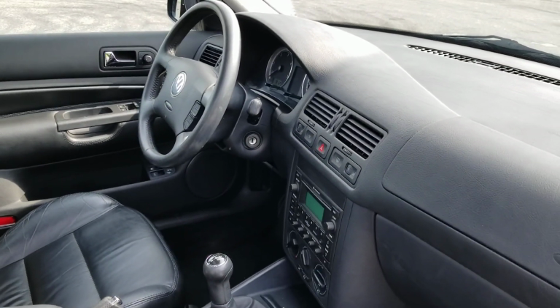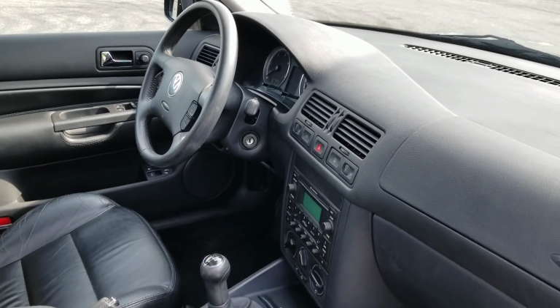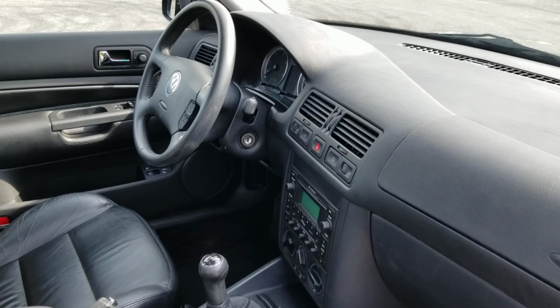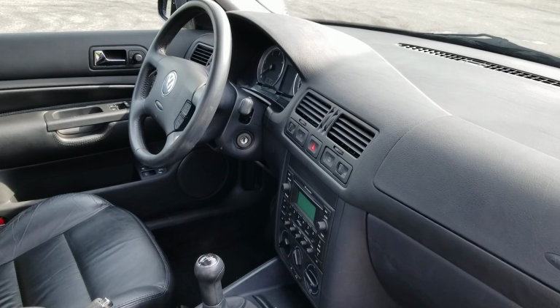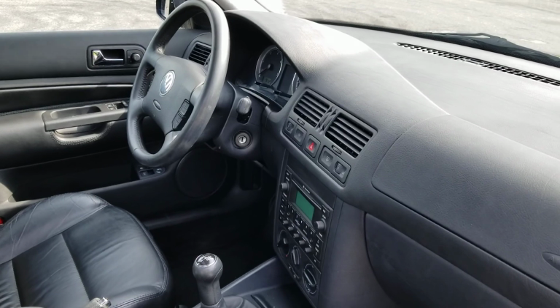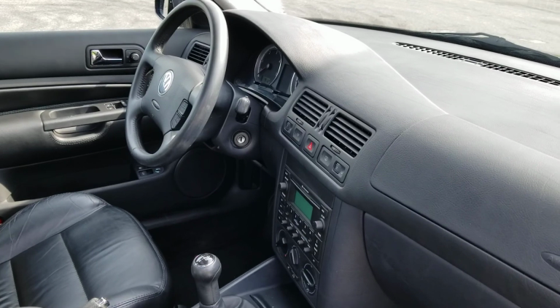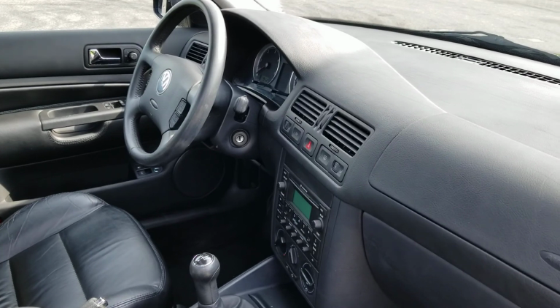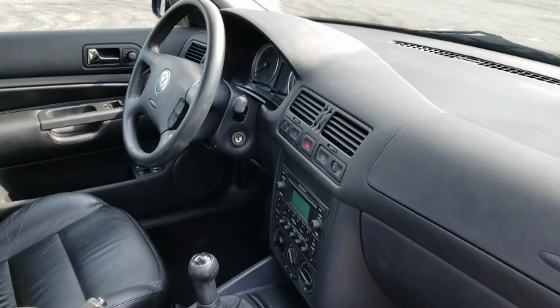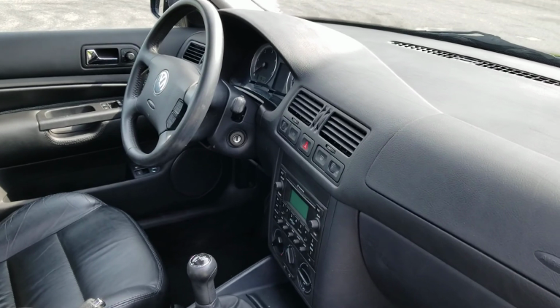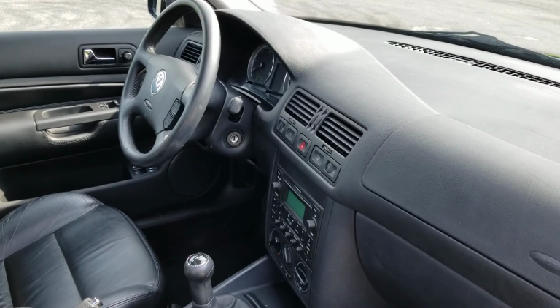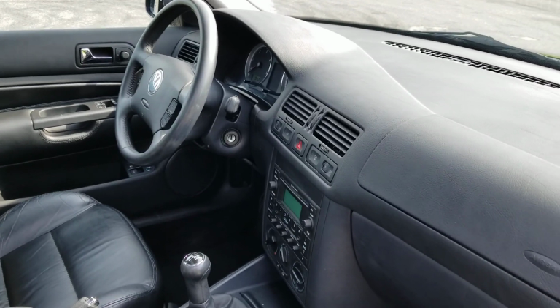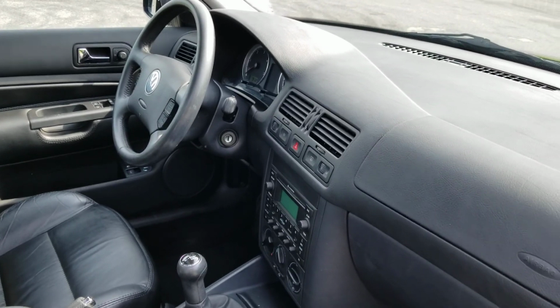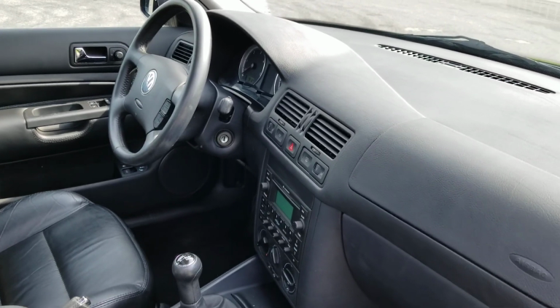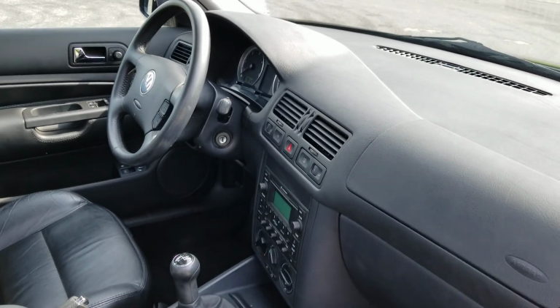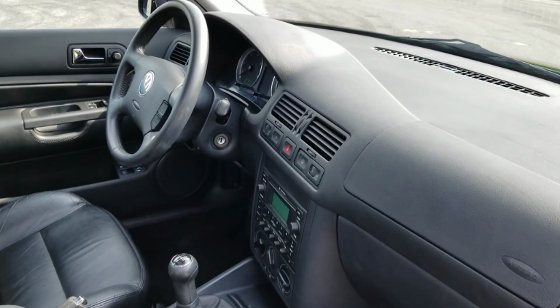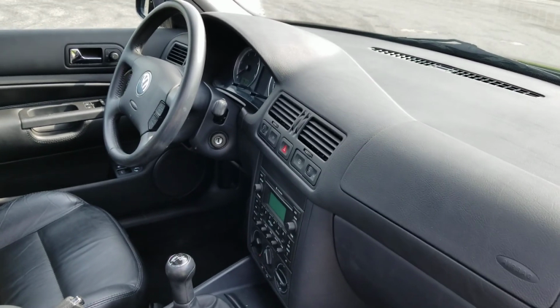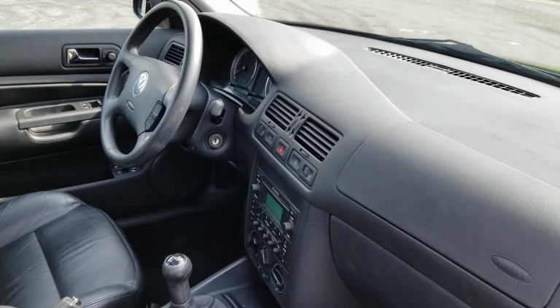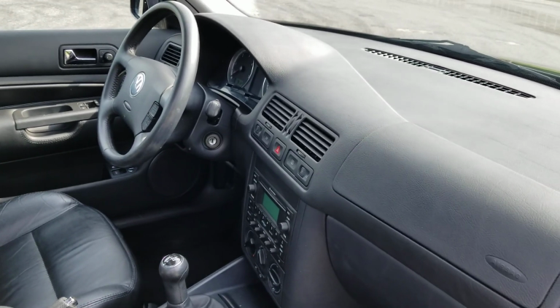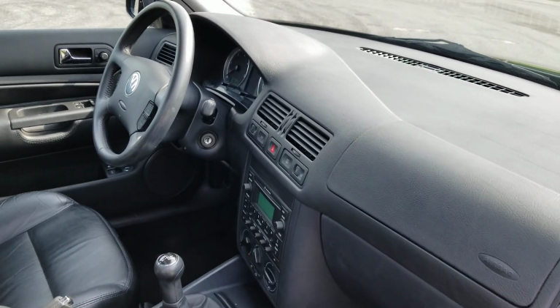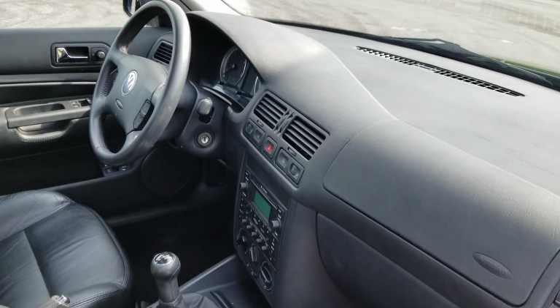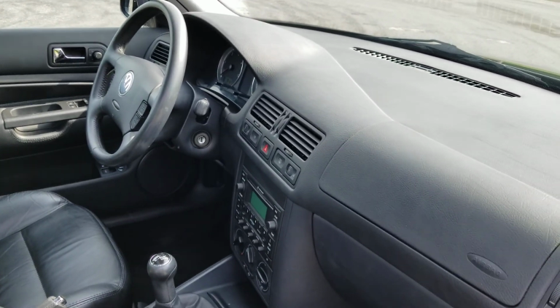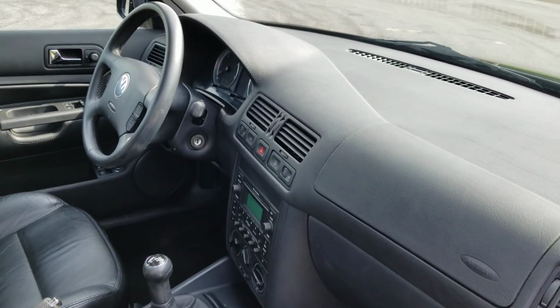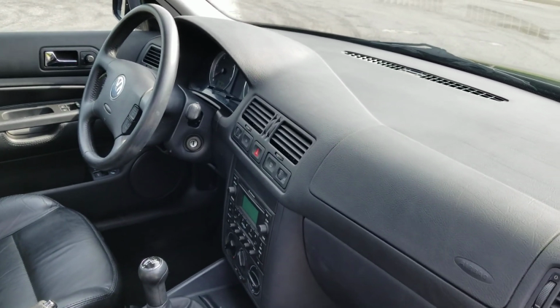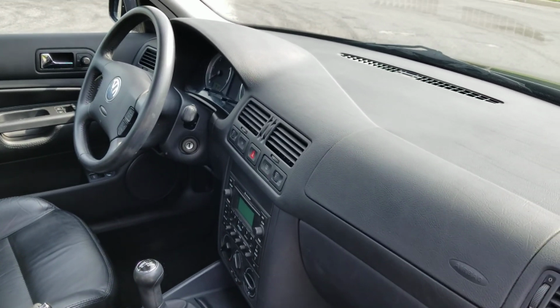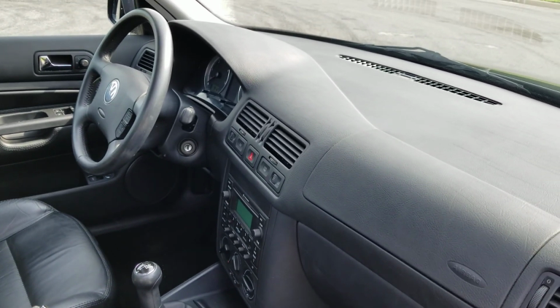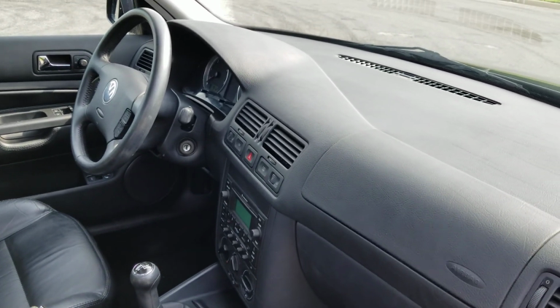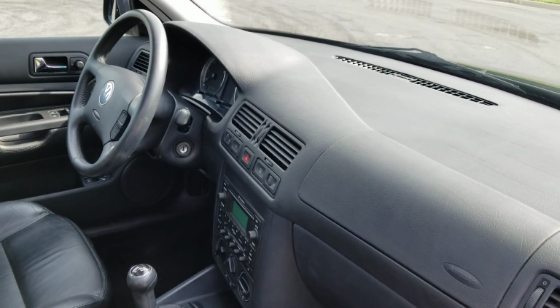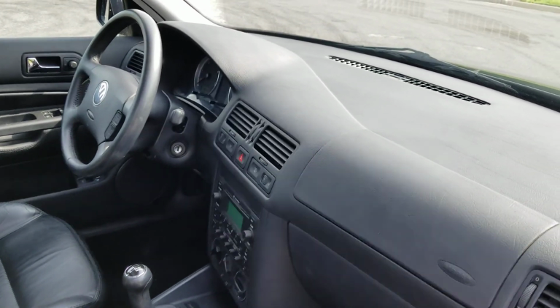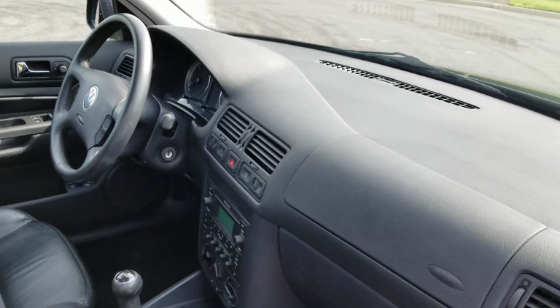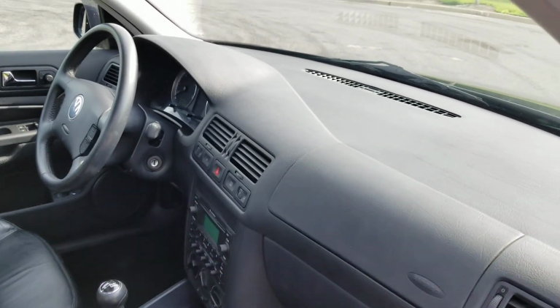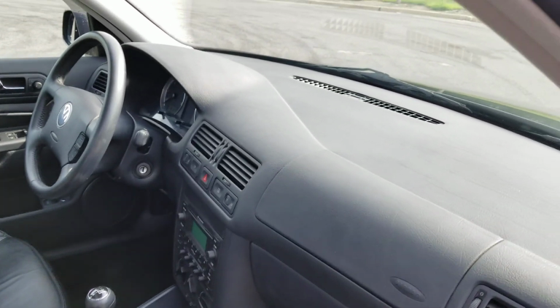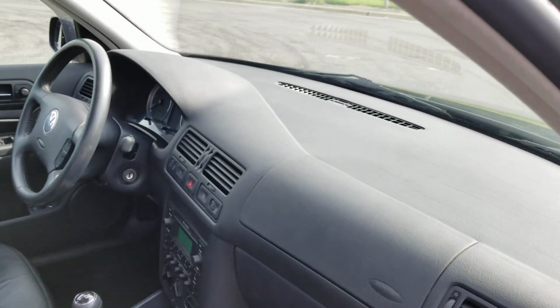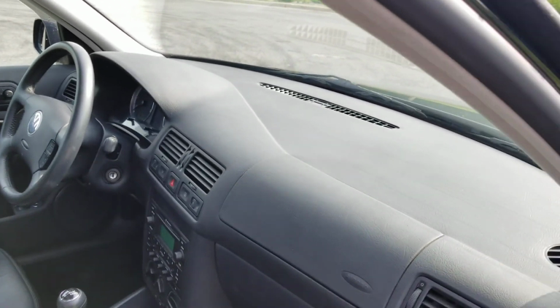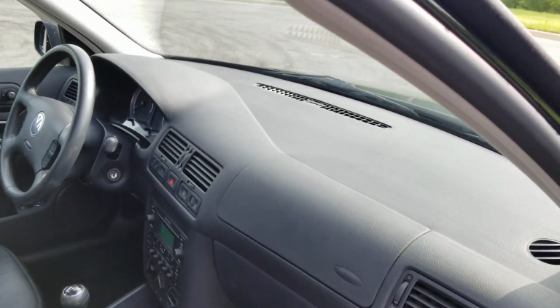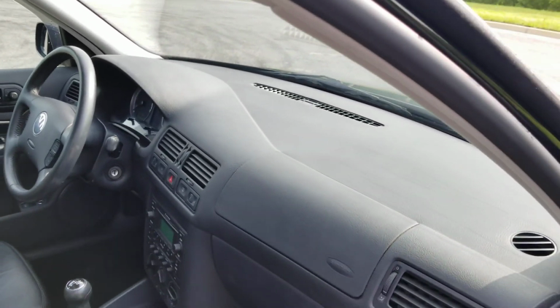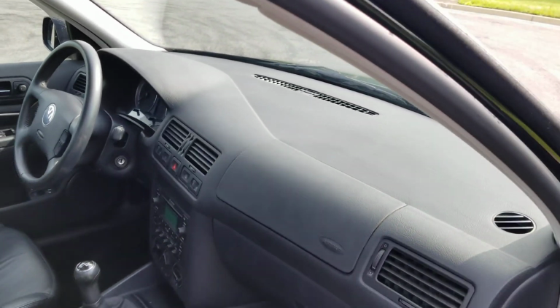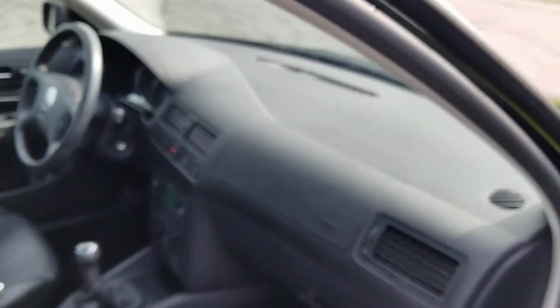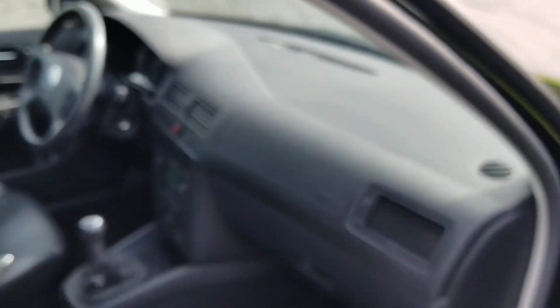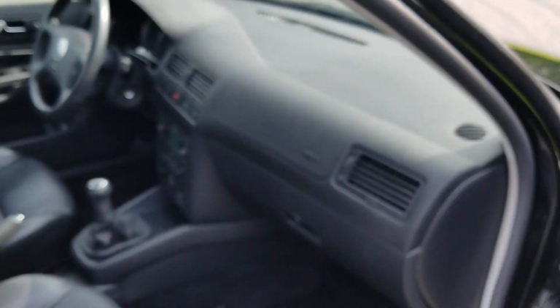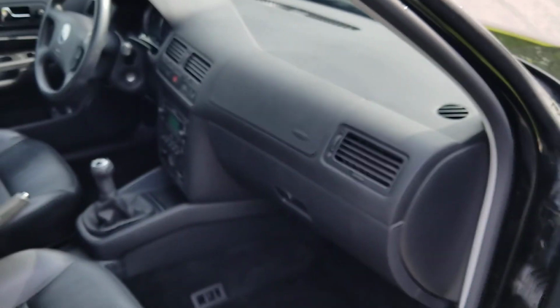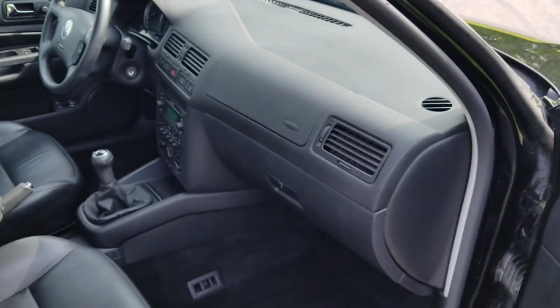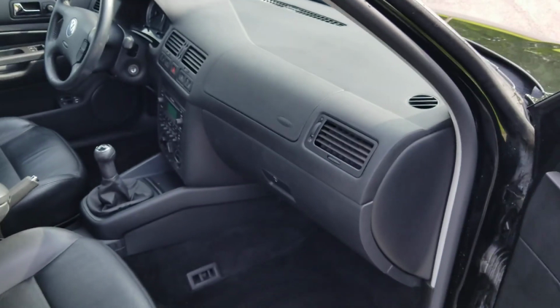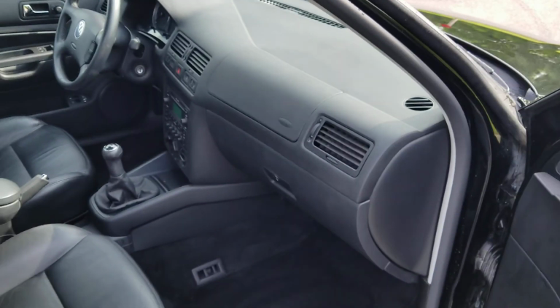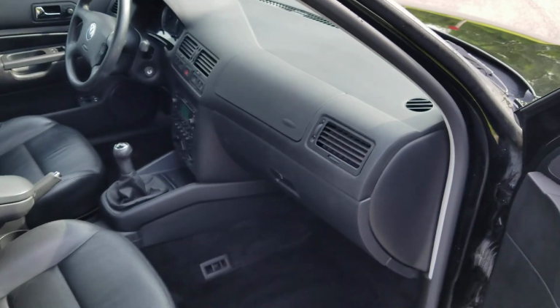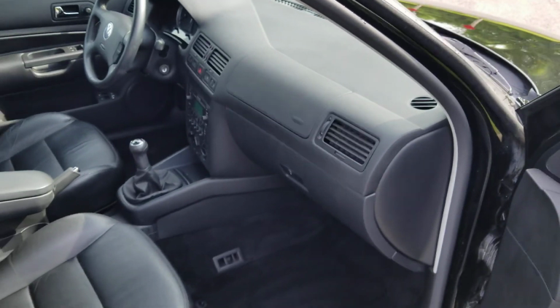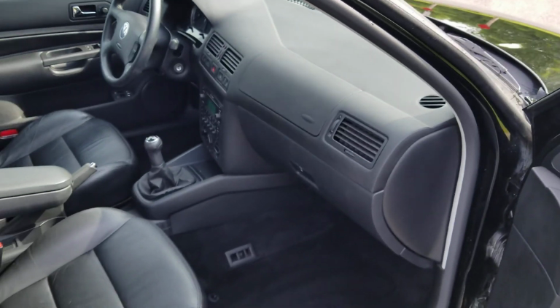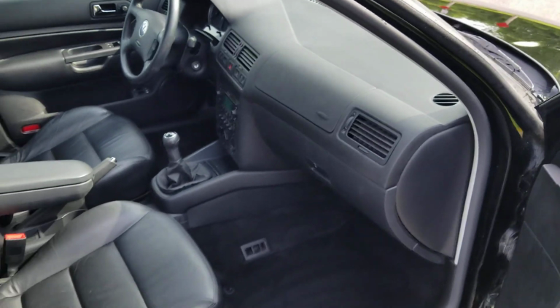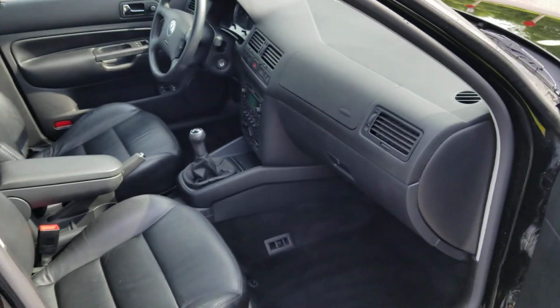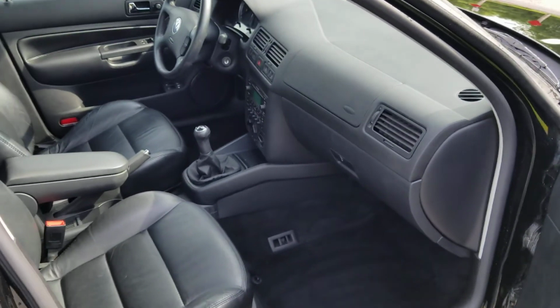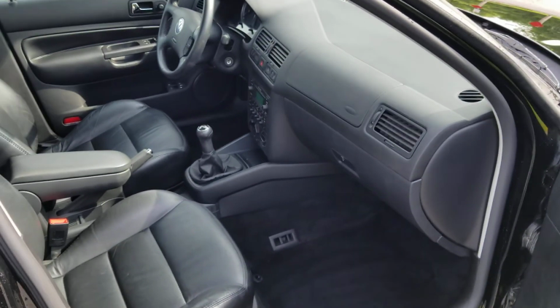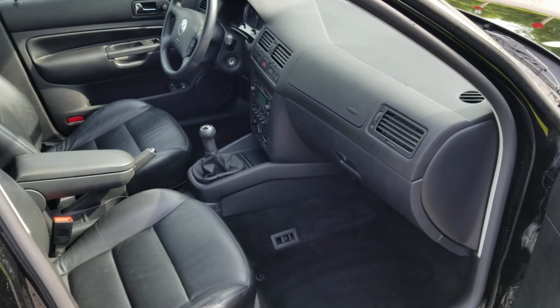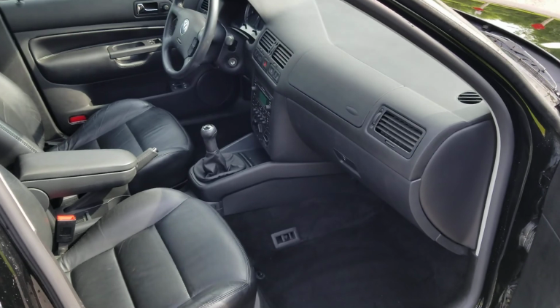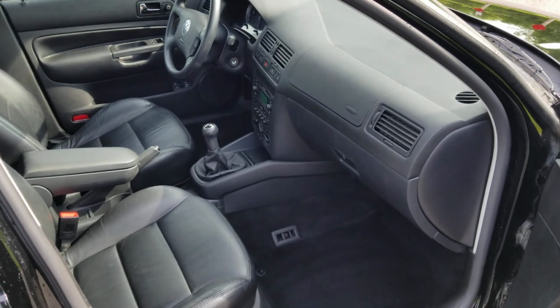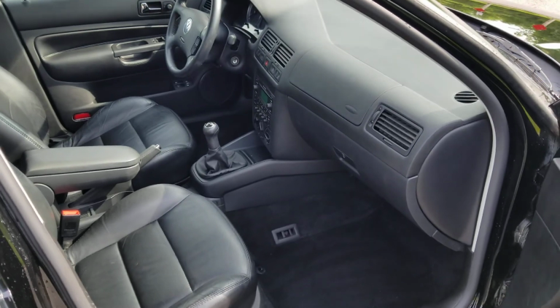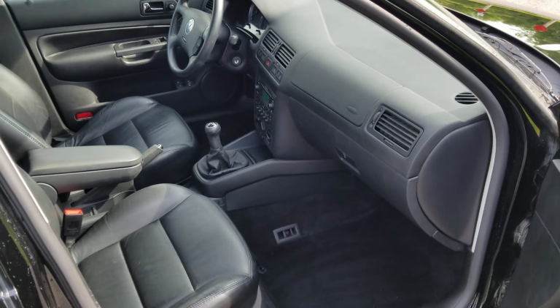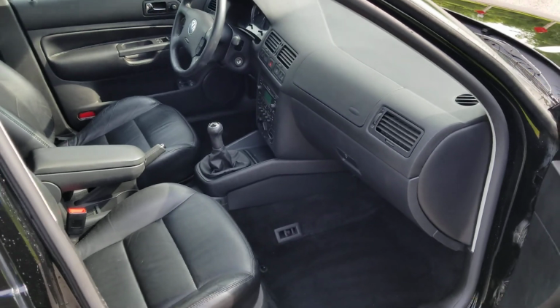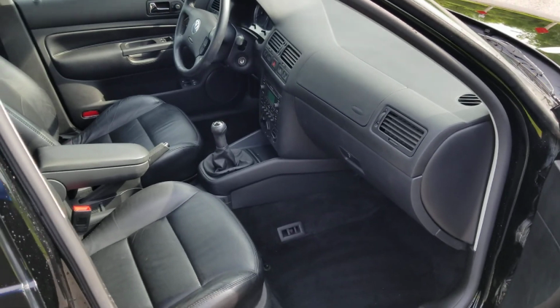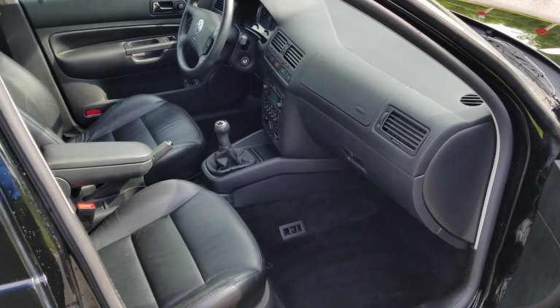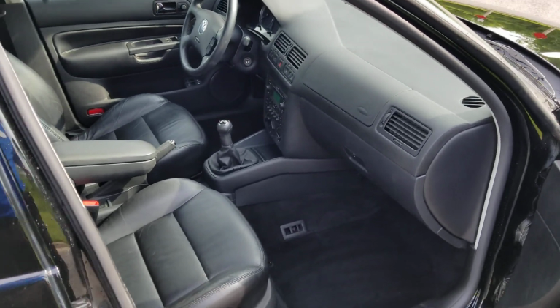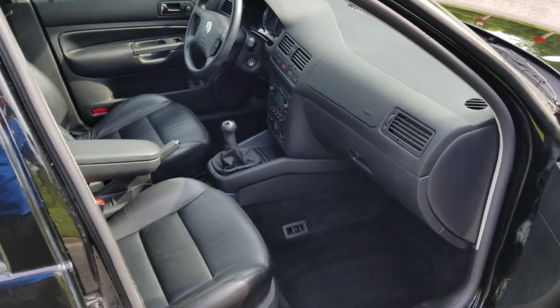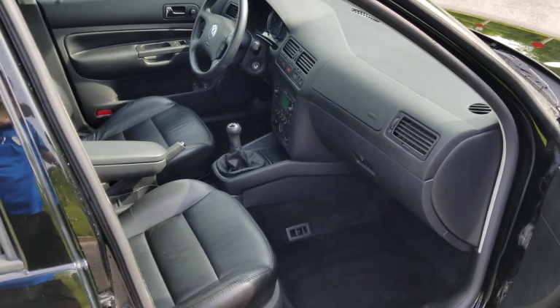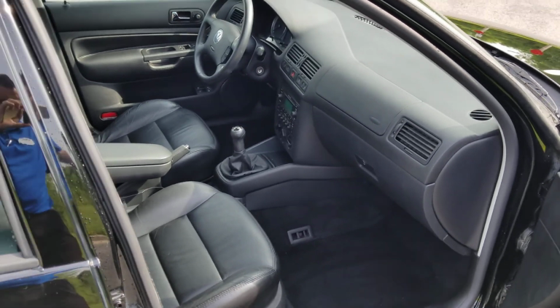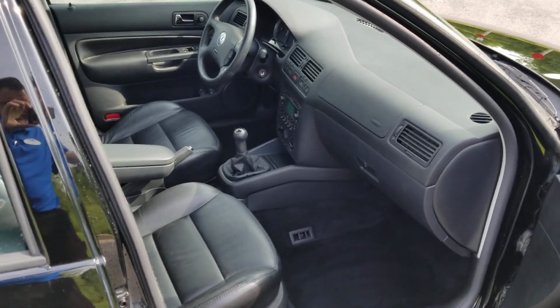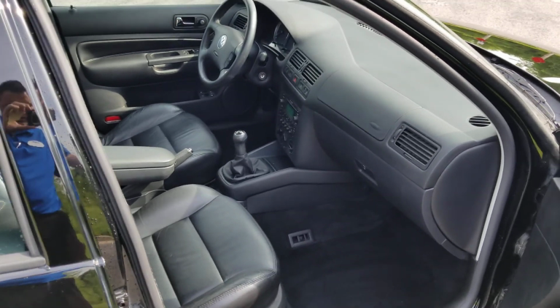It's got 148.9 on it. Actually very clean, runs really good, shifts good.